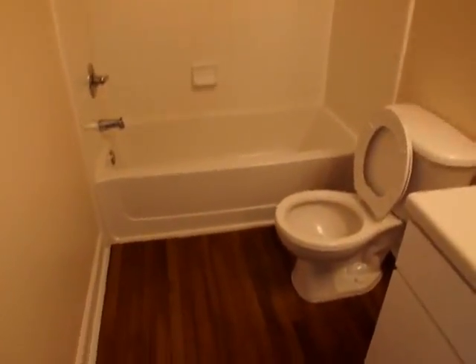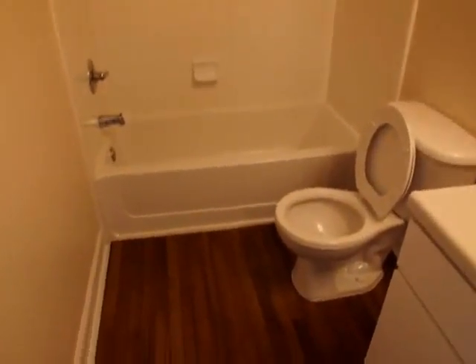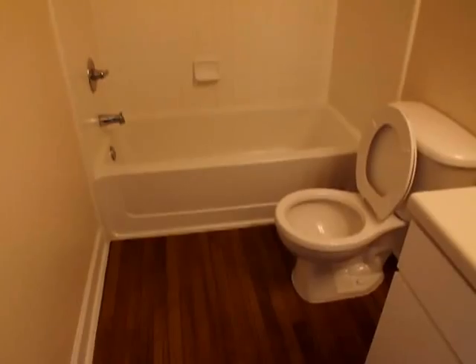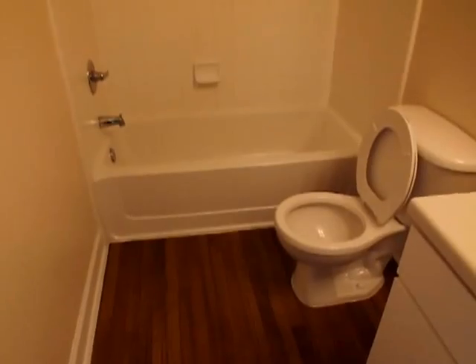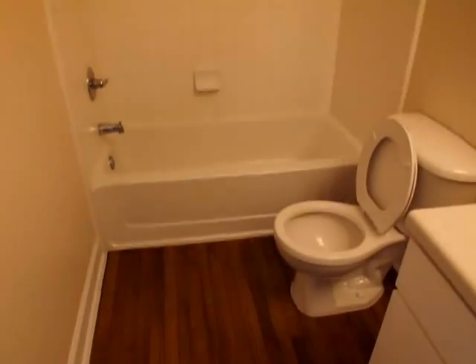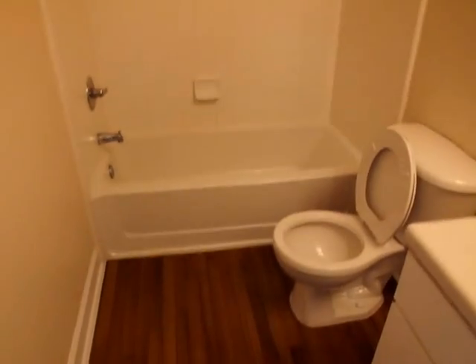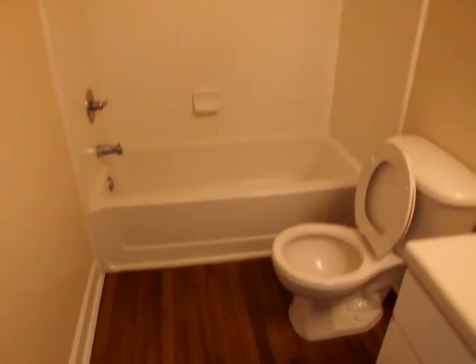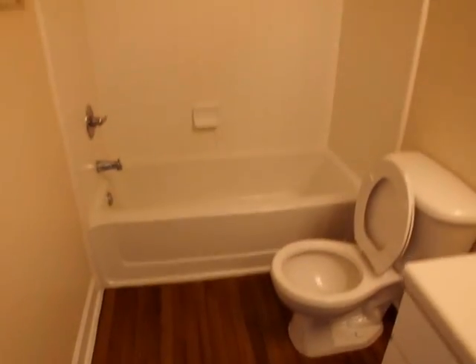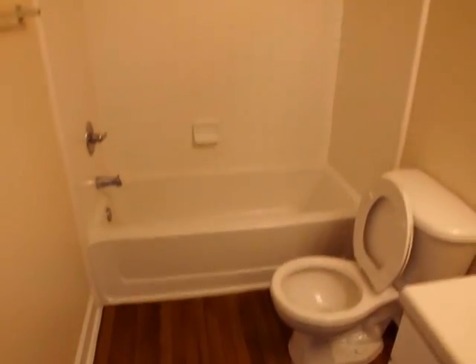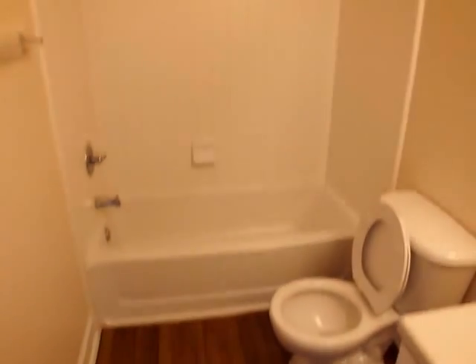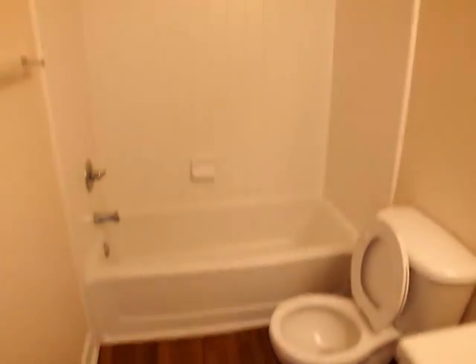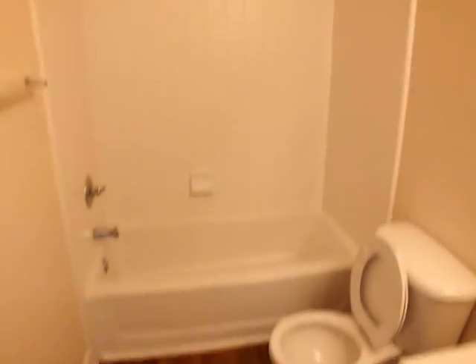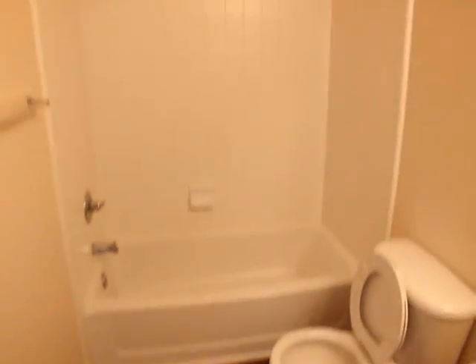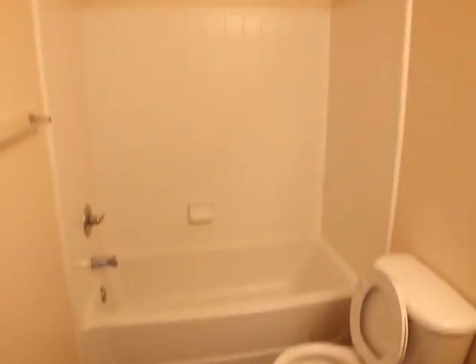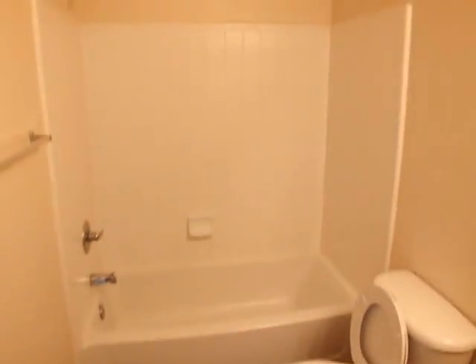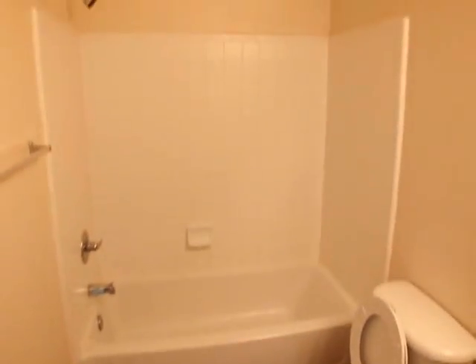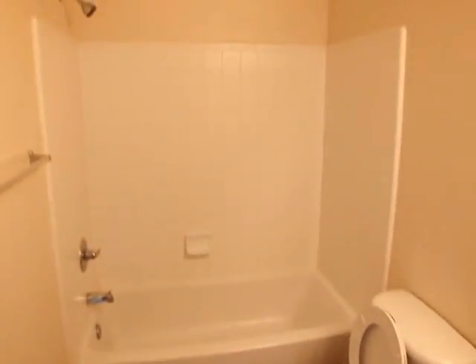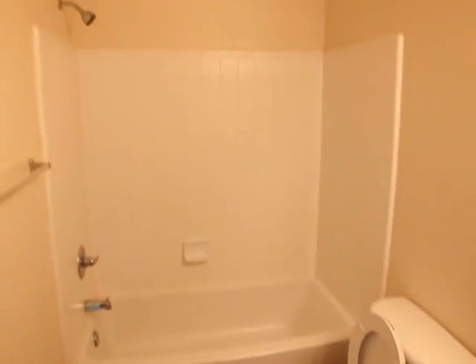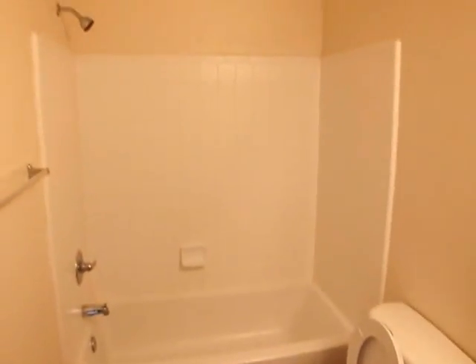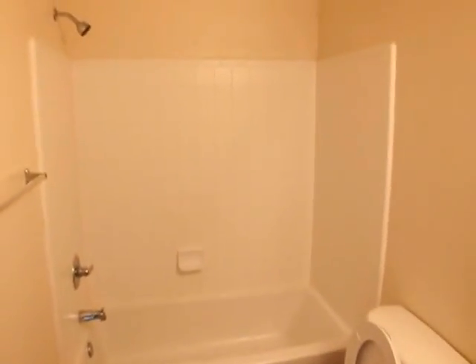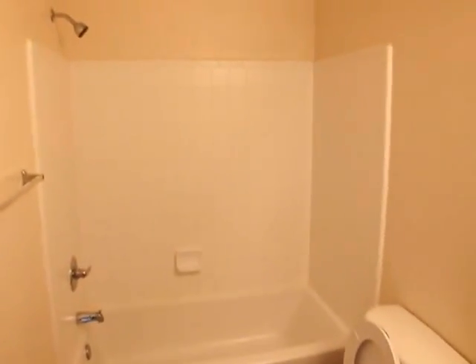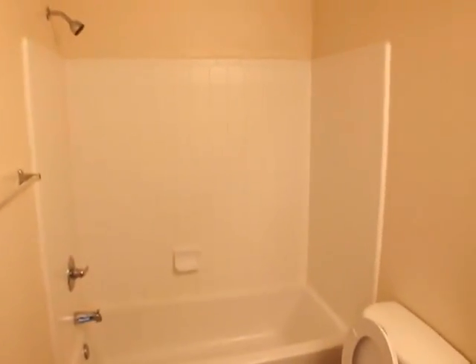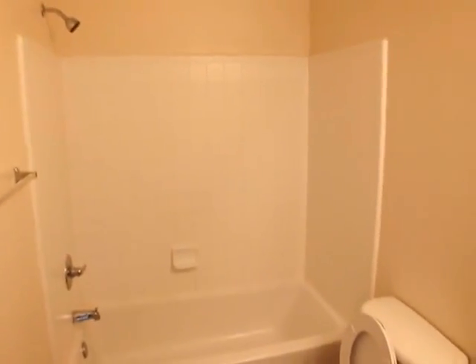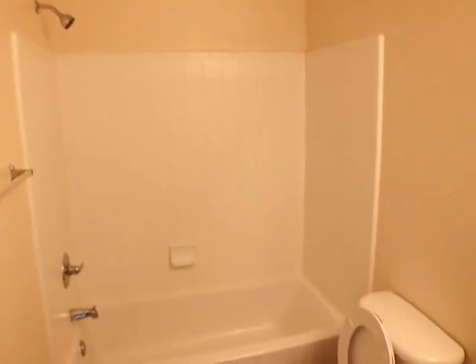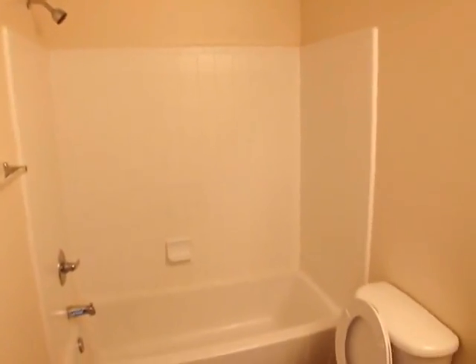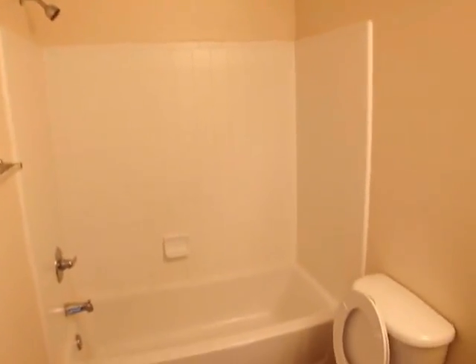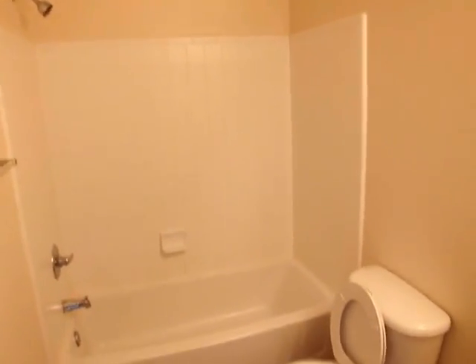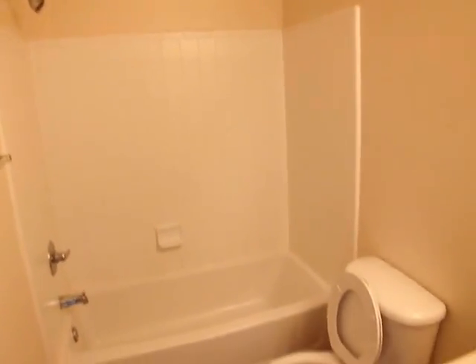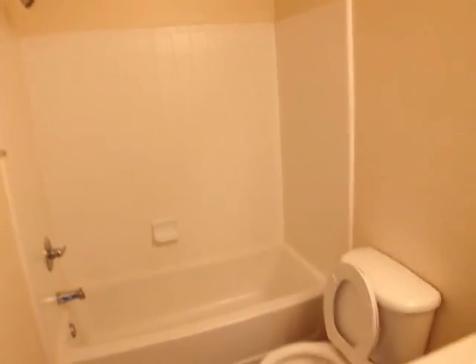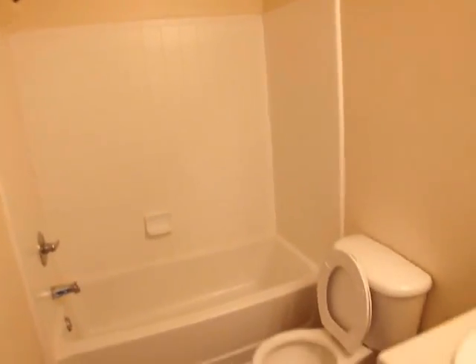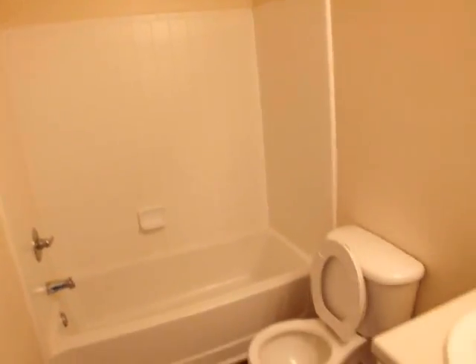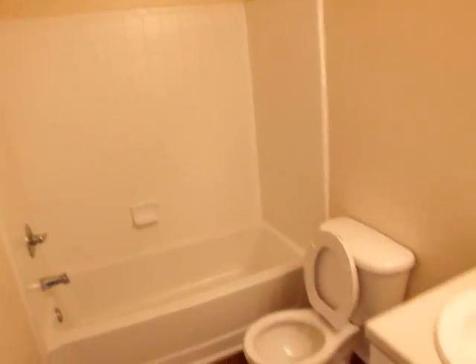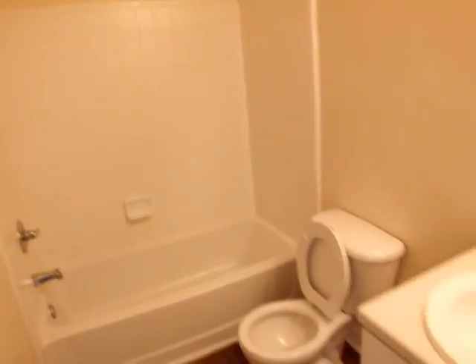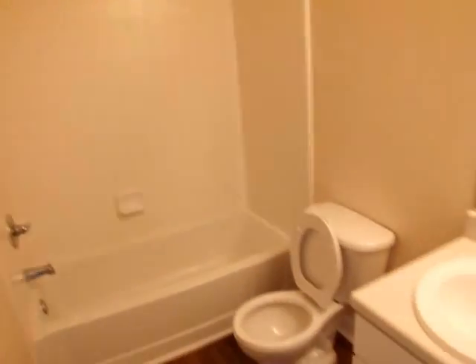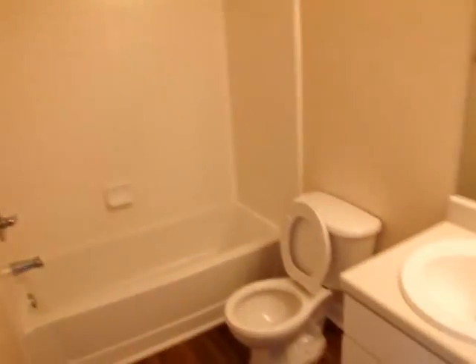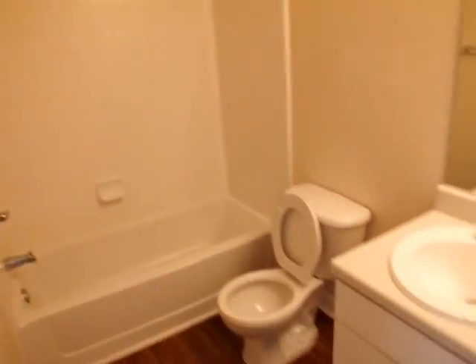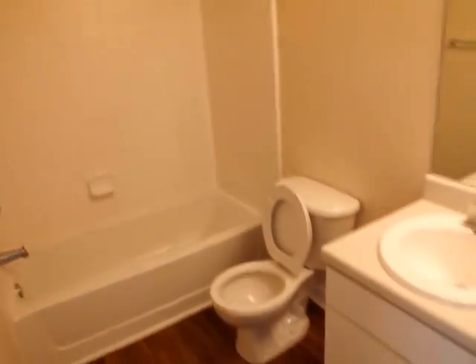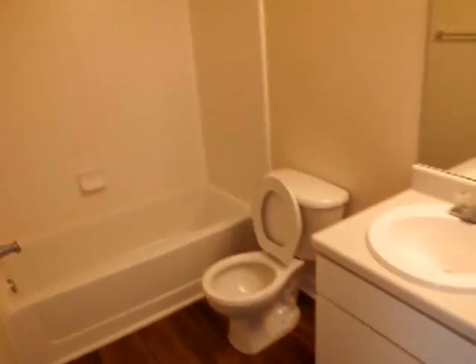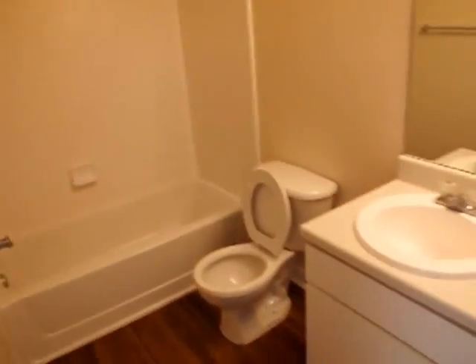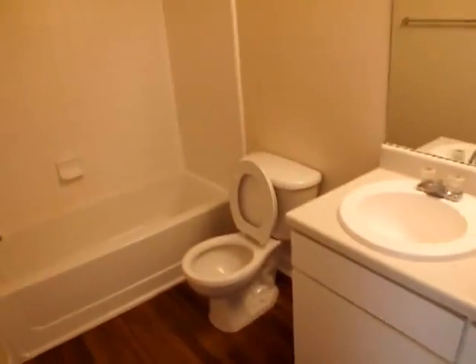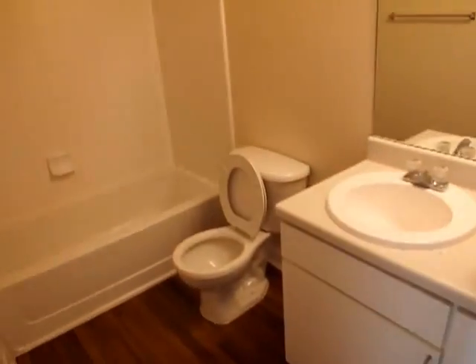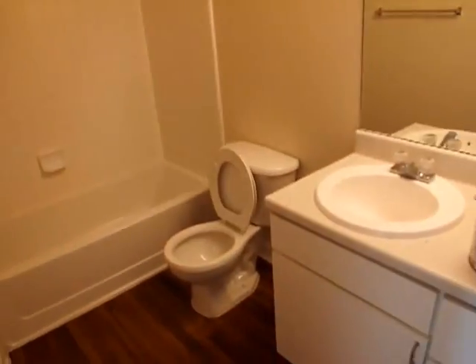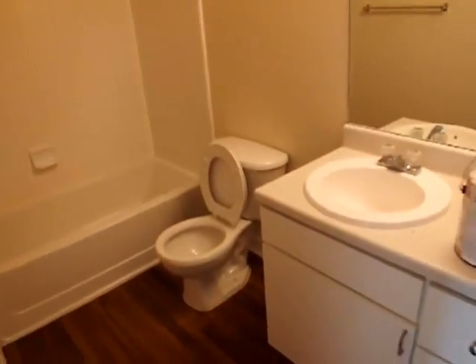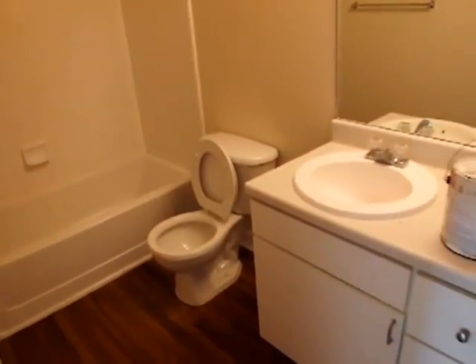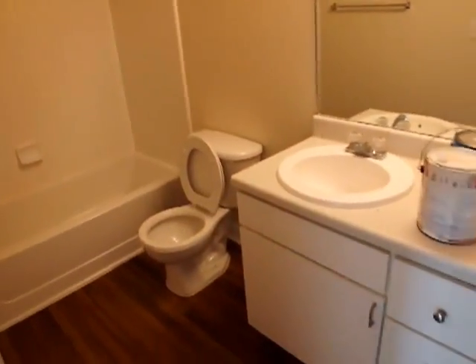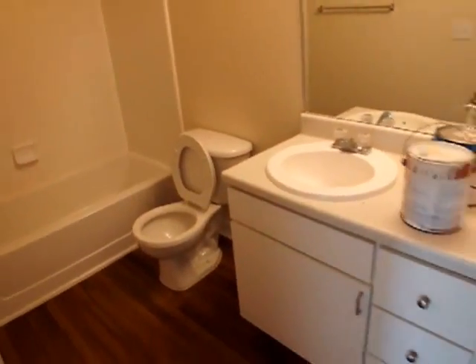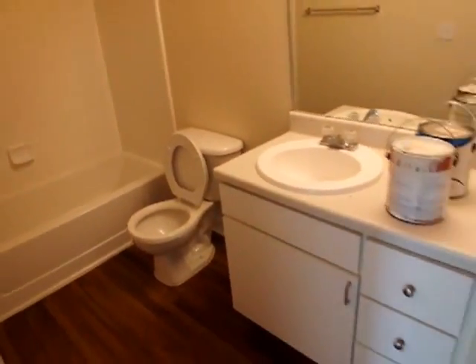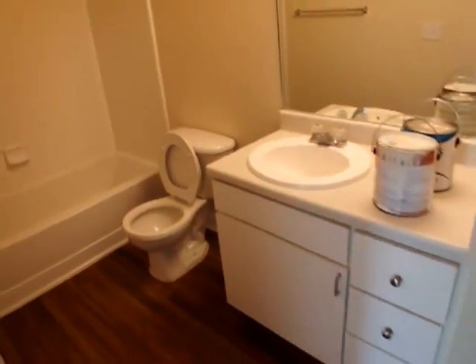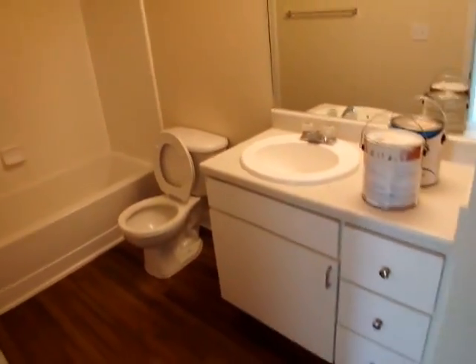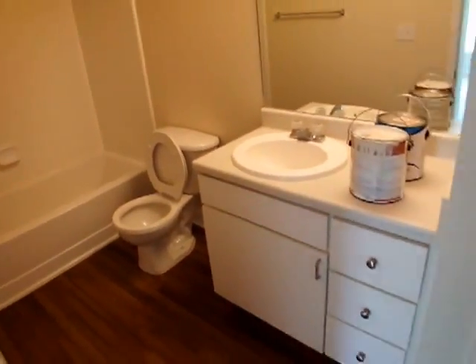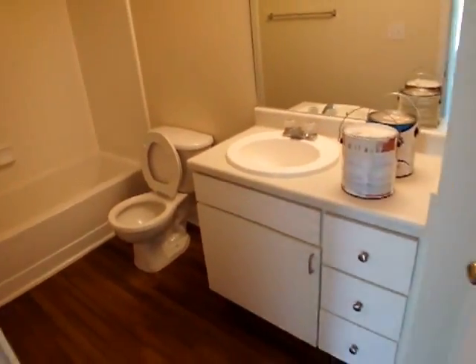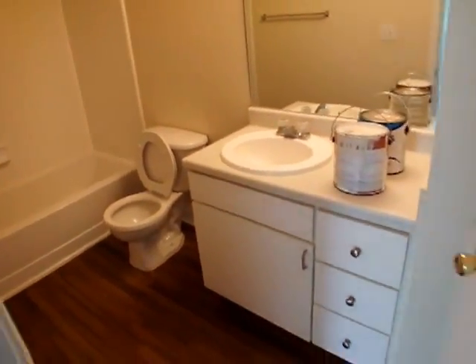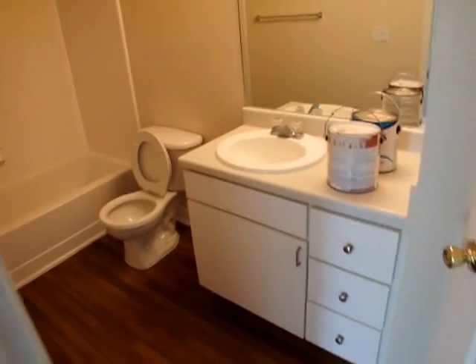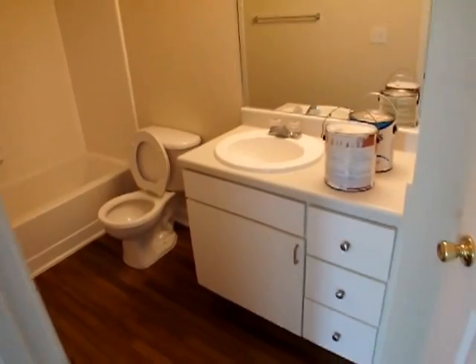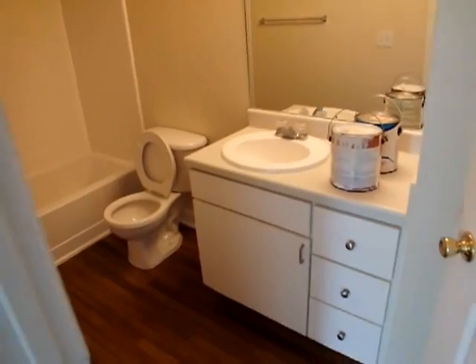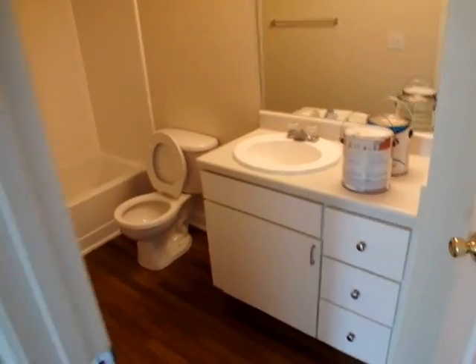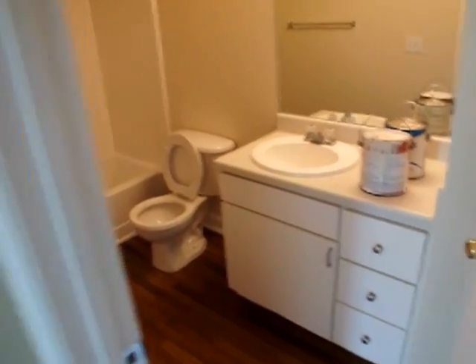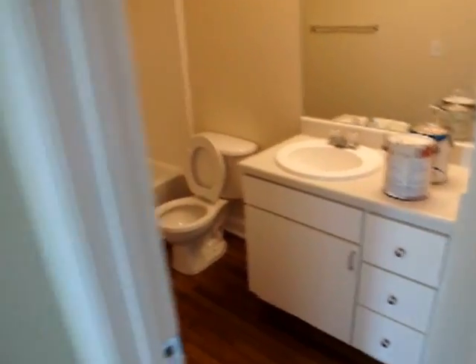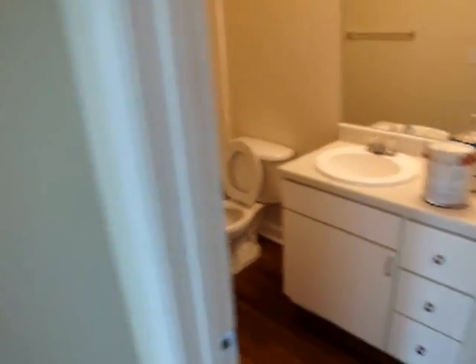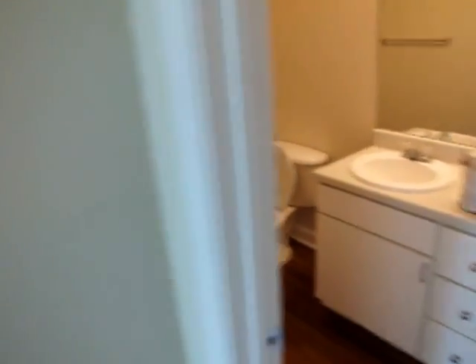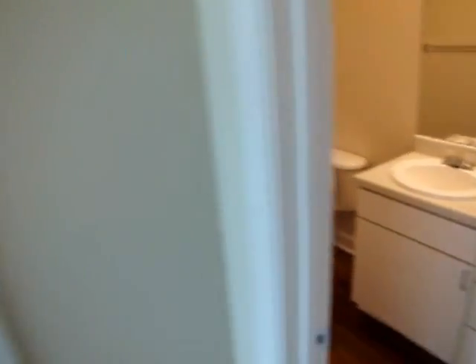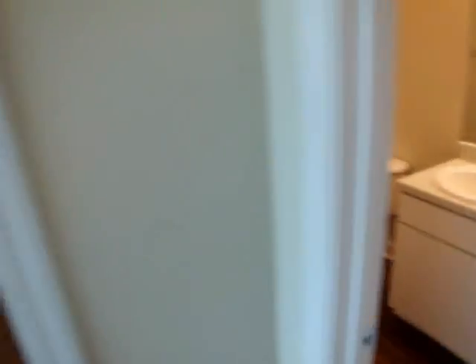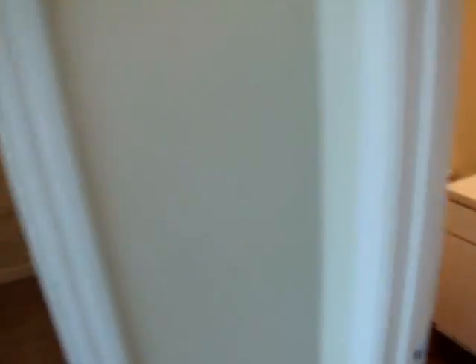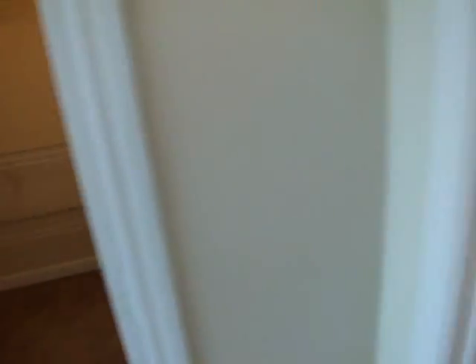And this is the master bathroom. Please excuse the paint cans — we're just finishing up the Make Ready.